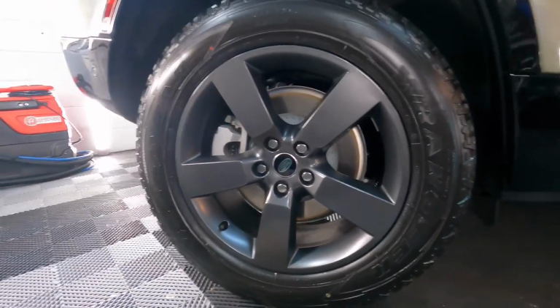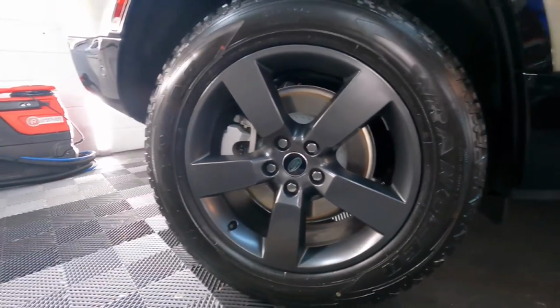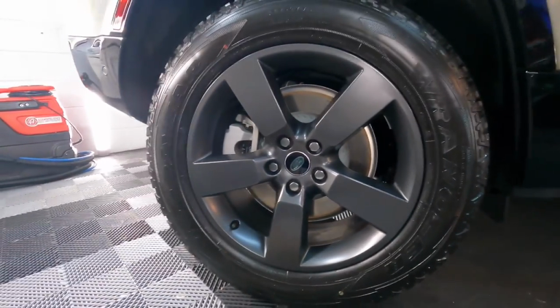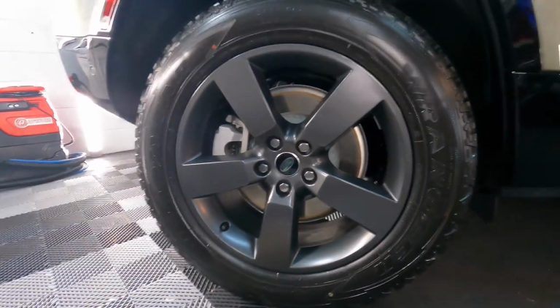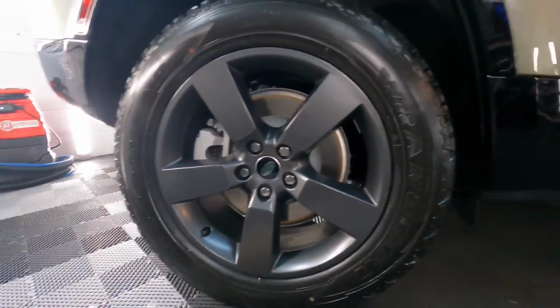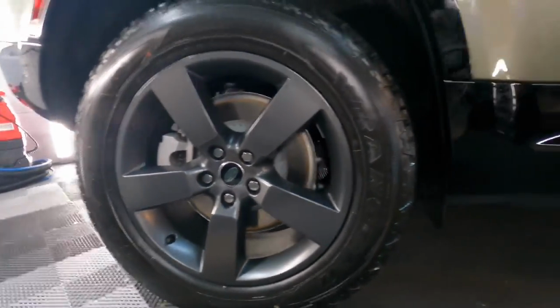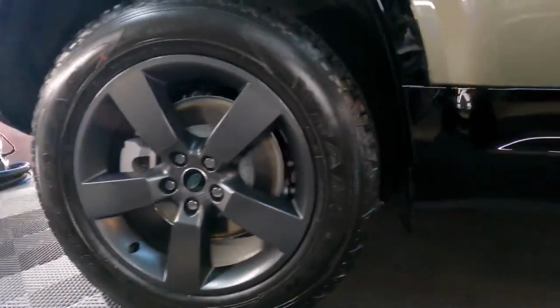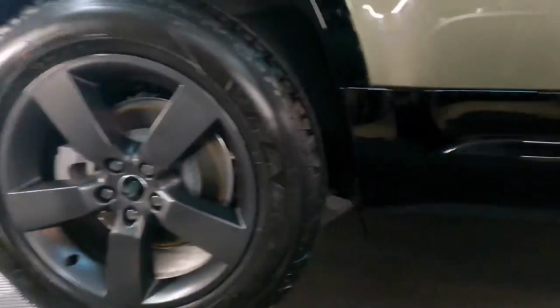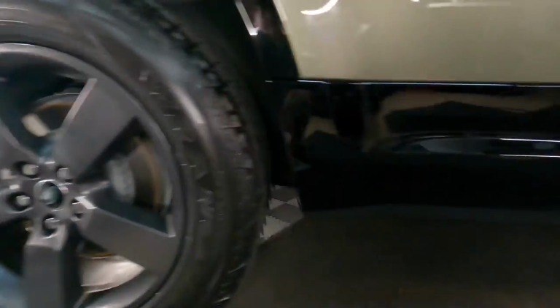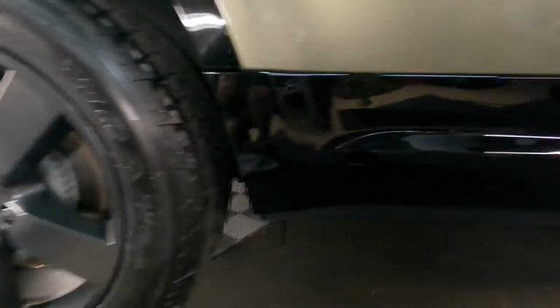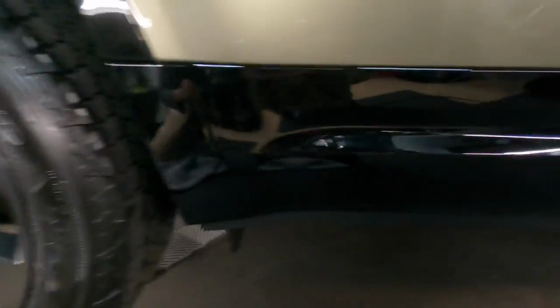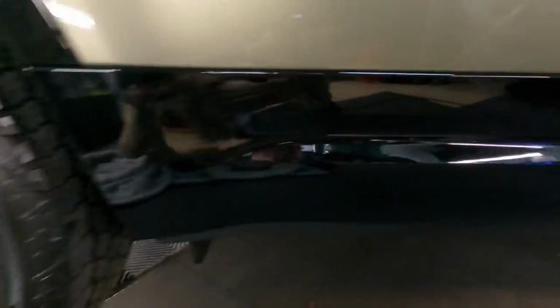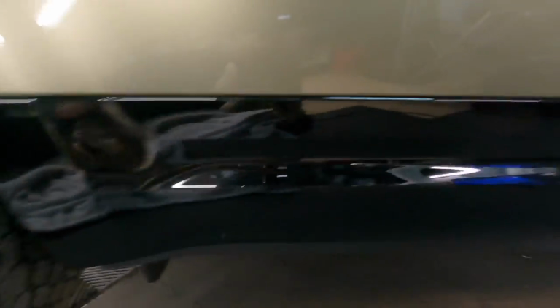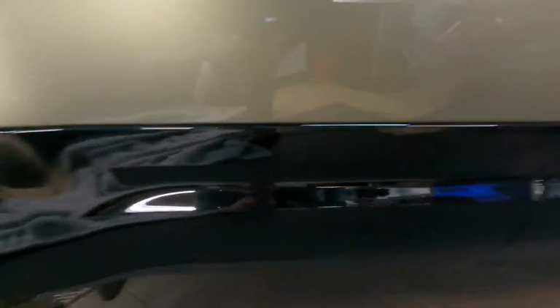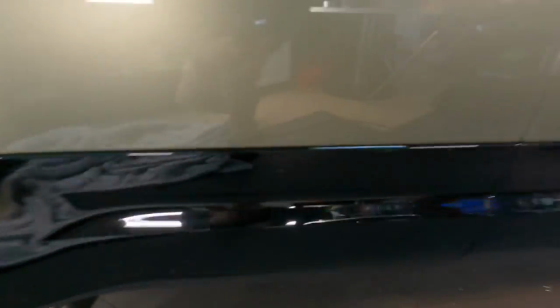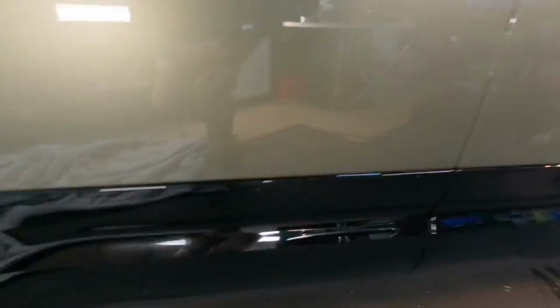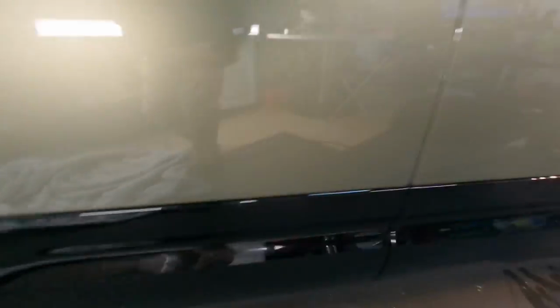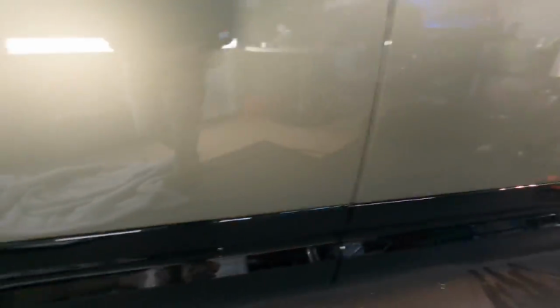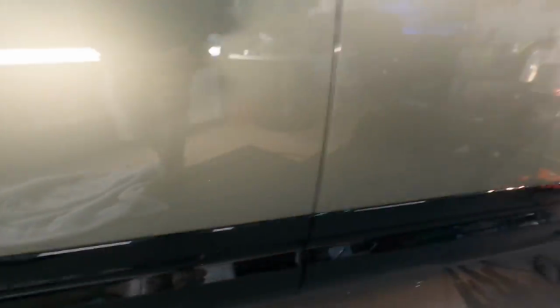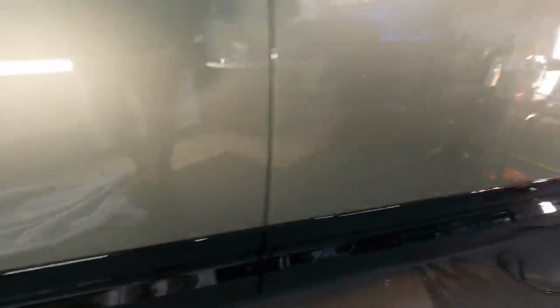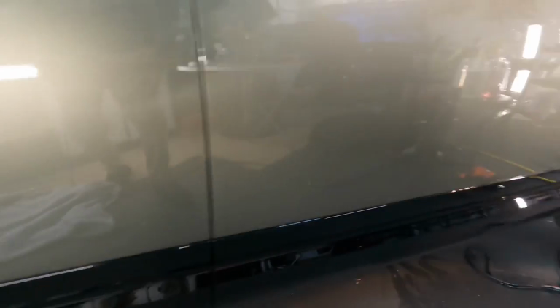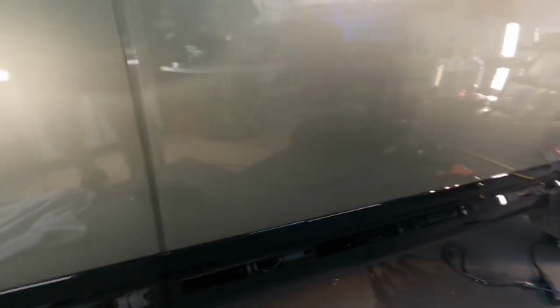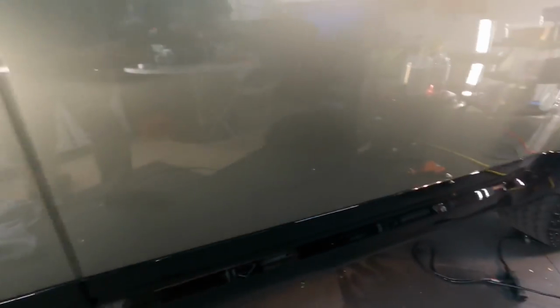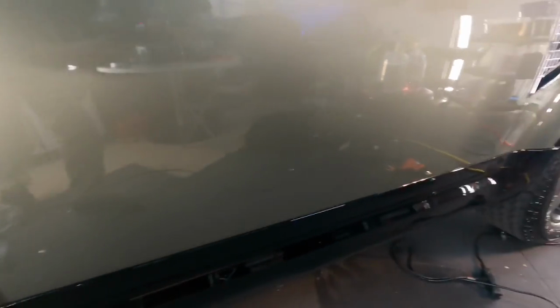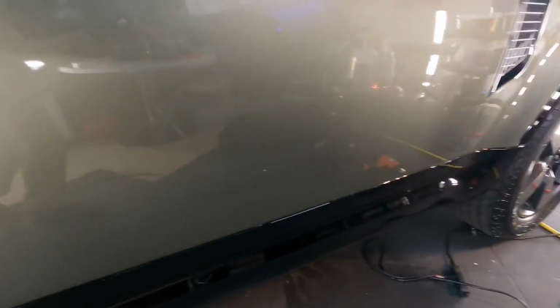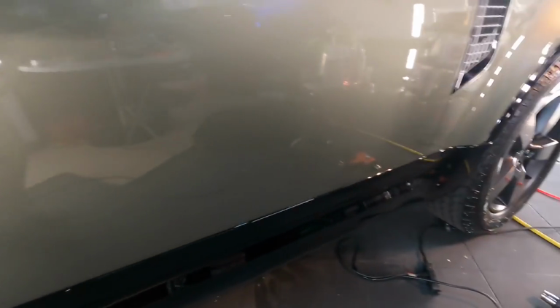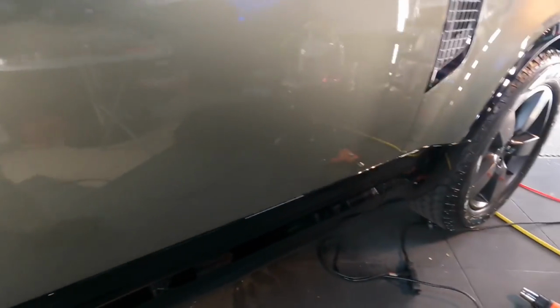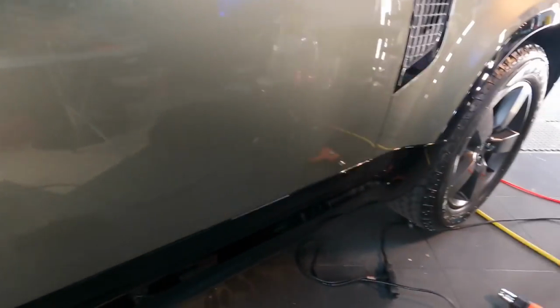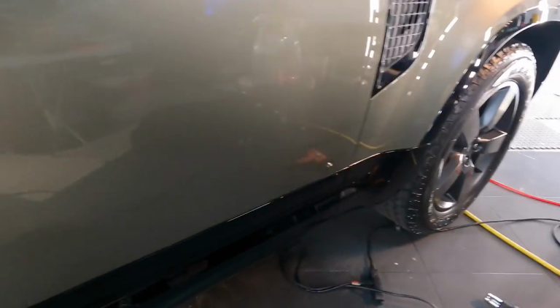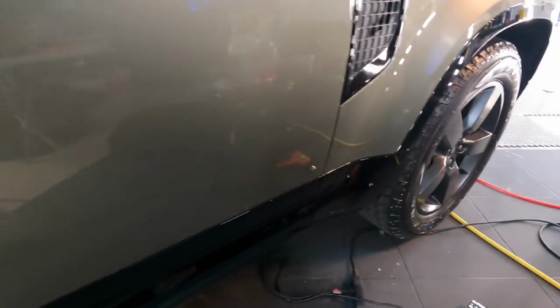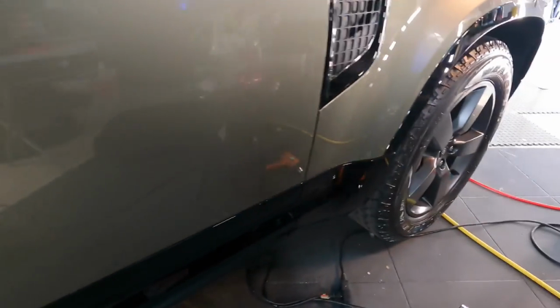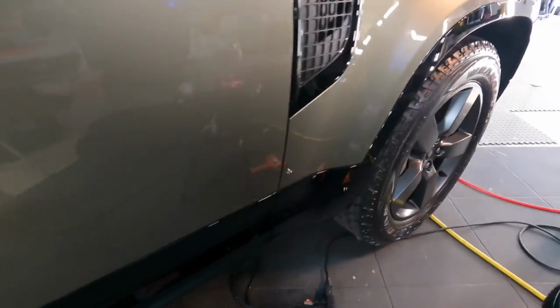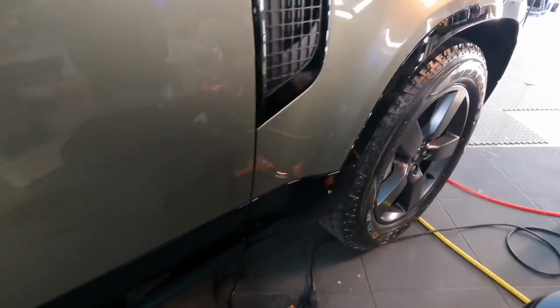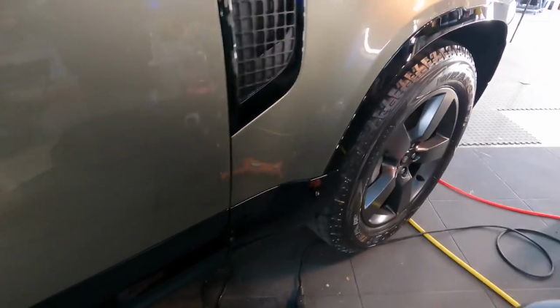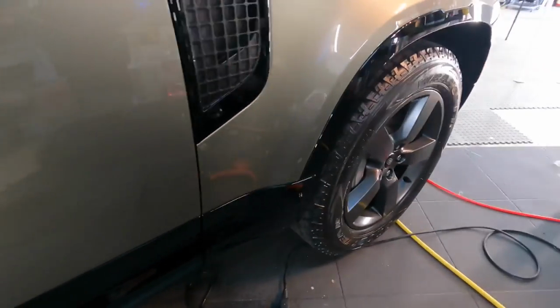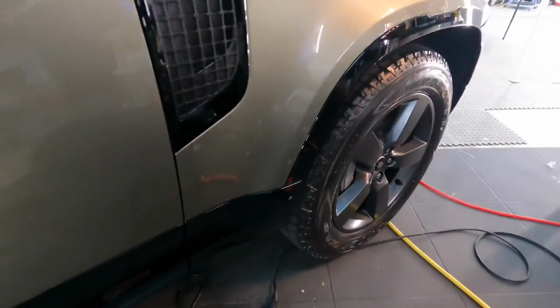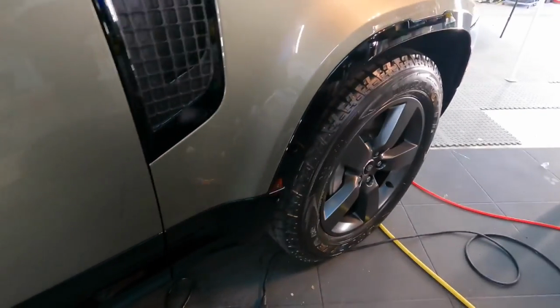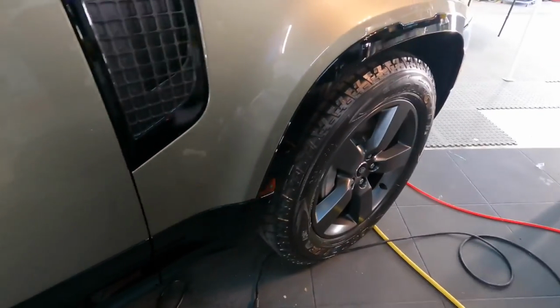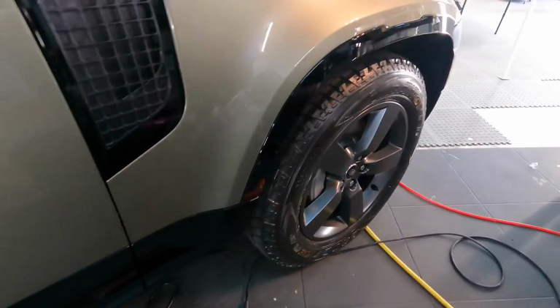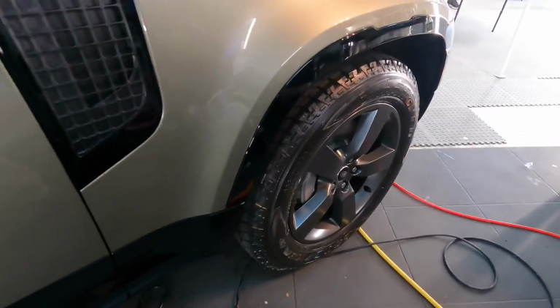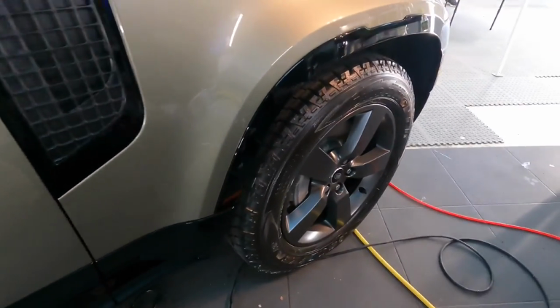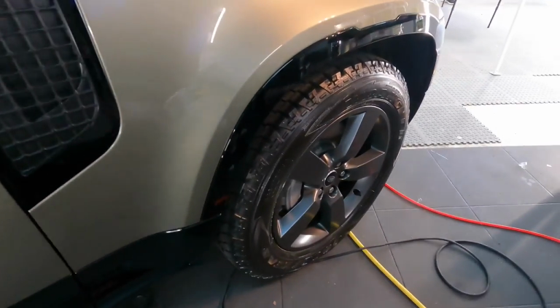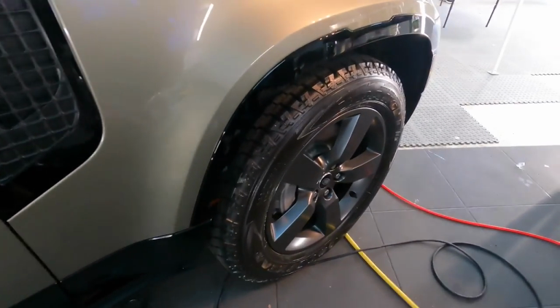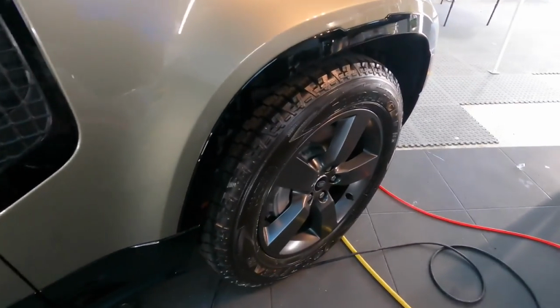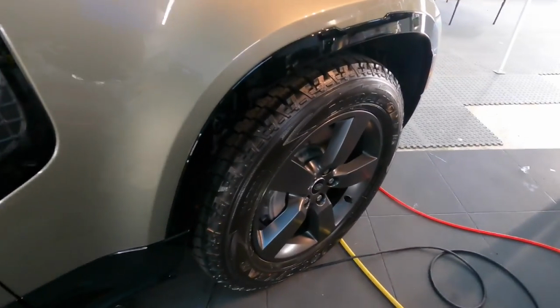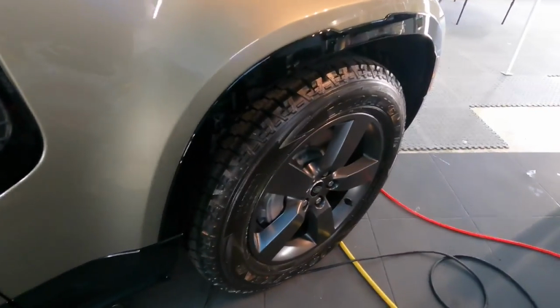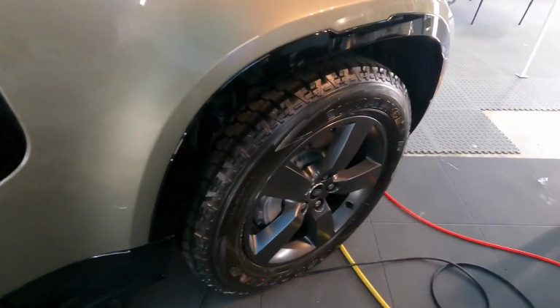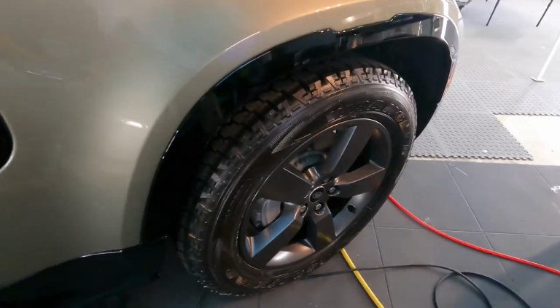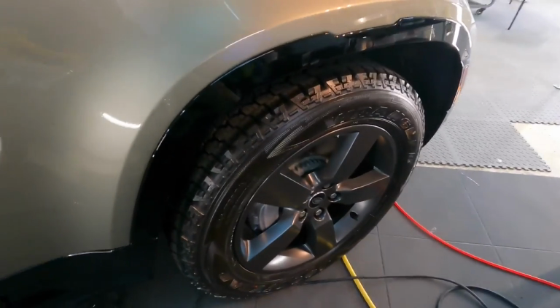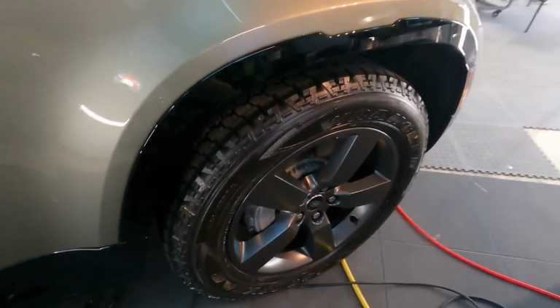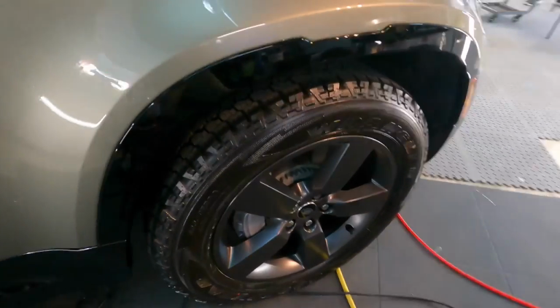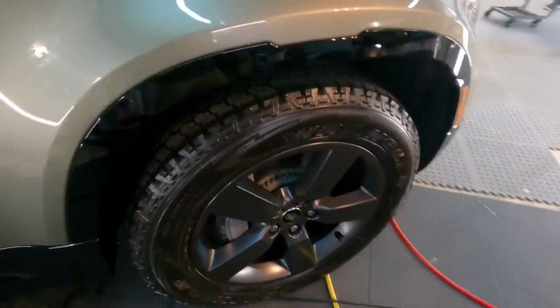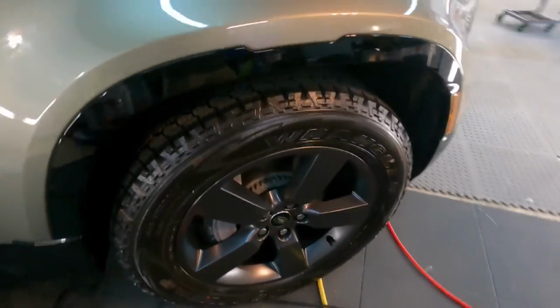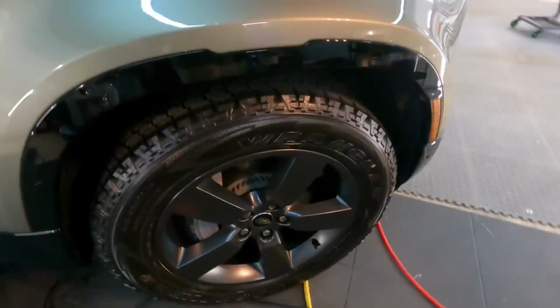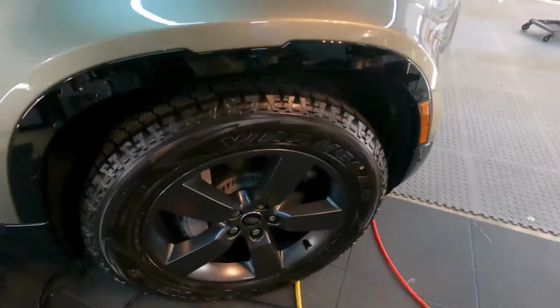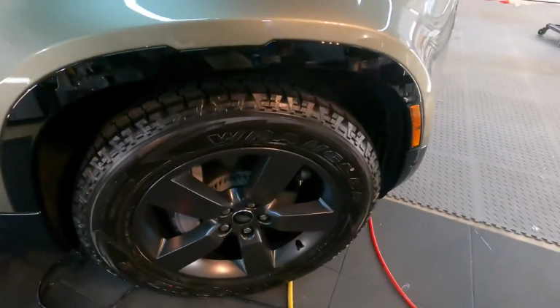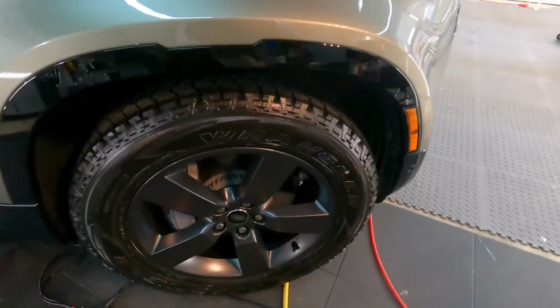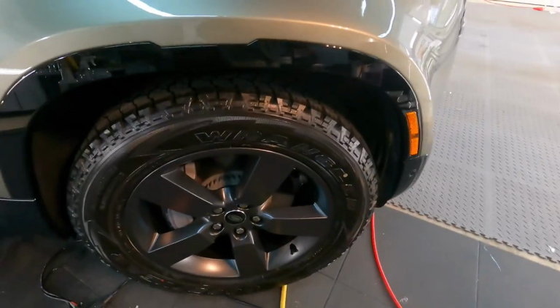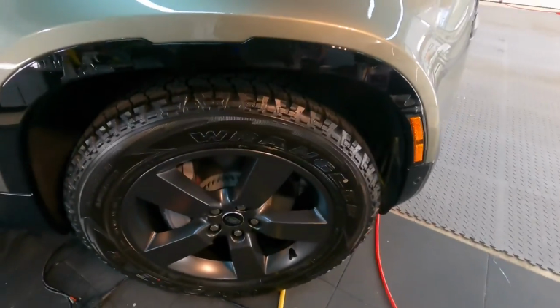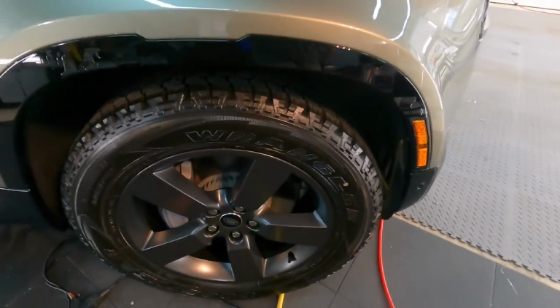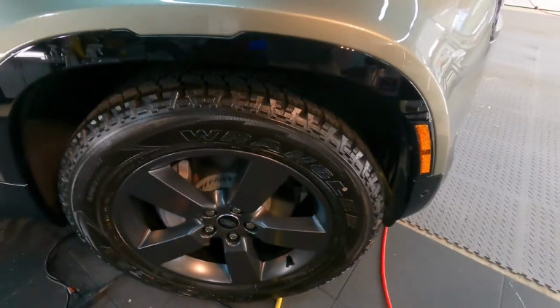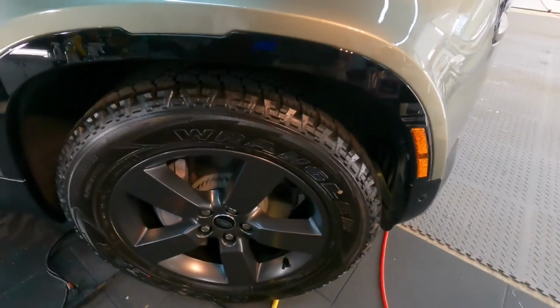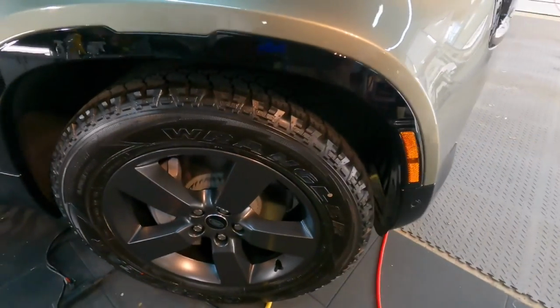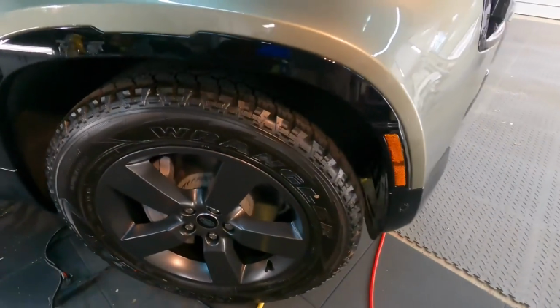Obviously it can be layered. The more you layer it, the glossier it will look. You can also follow up with a microfiber and kick it back even further.